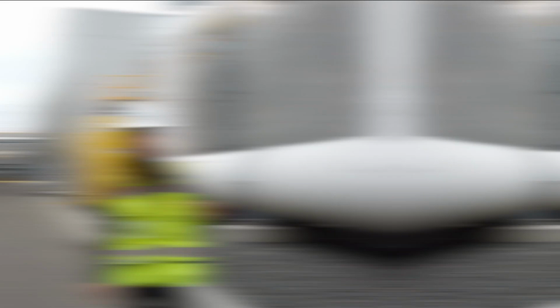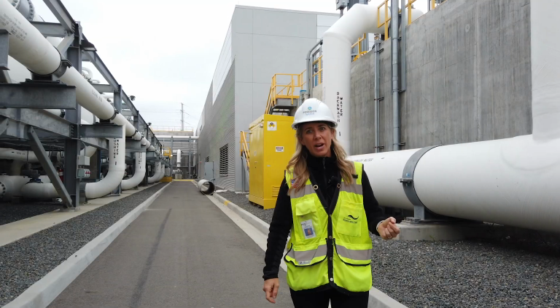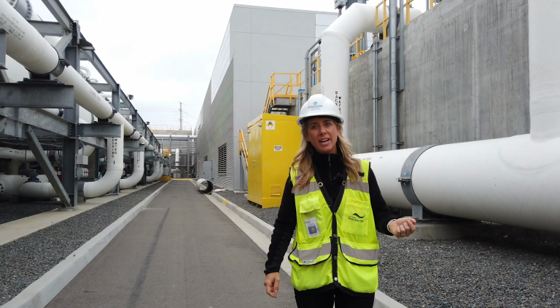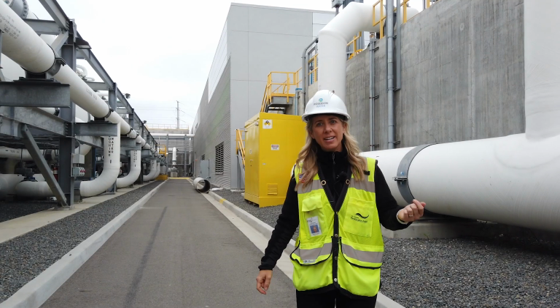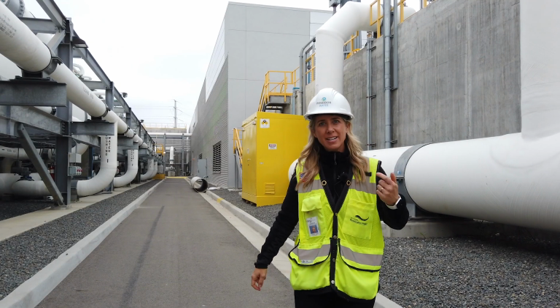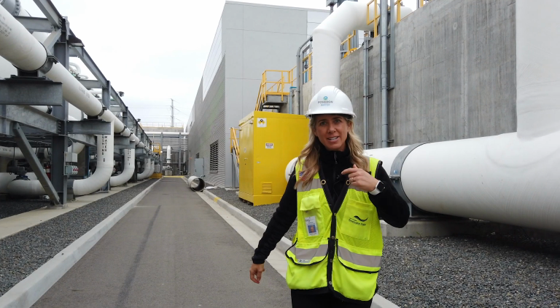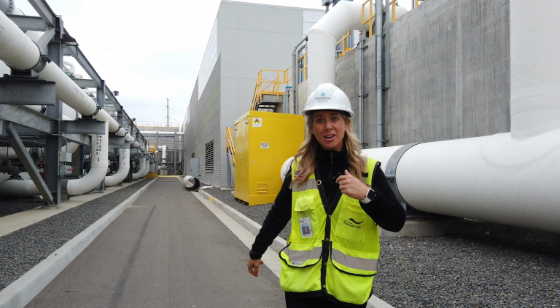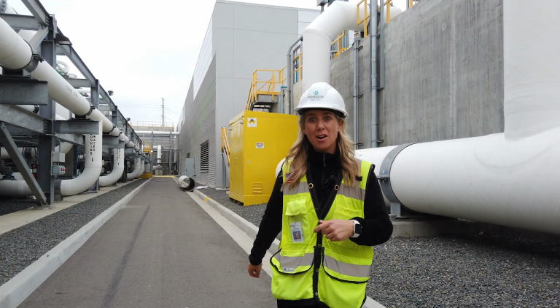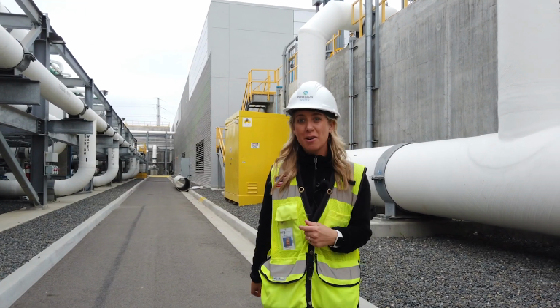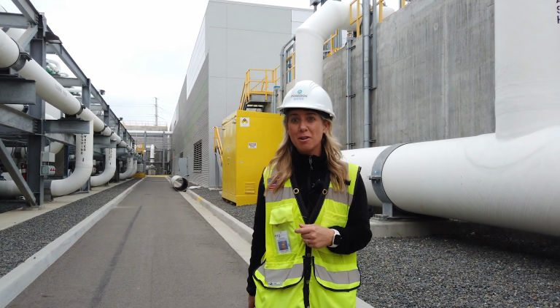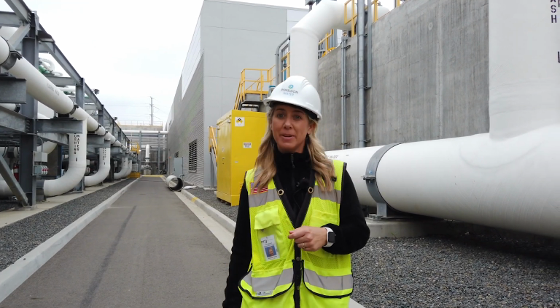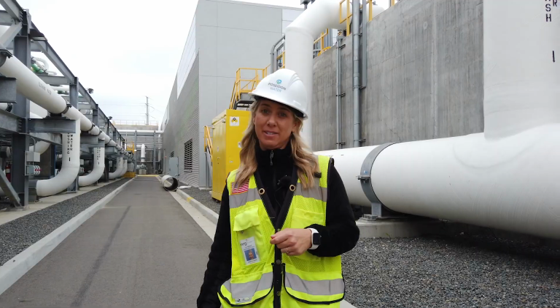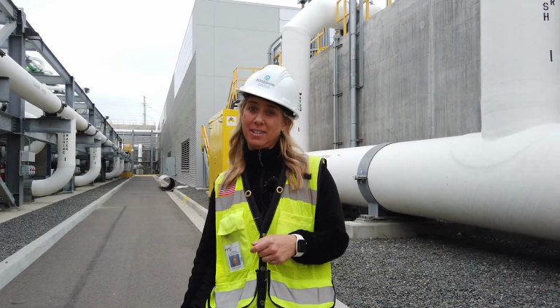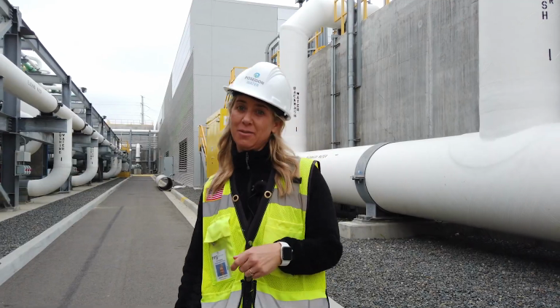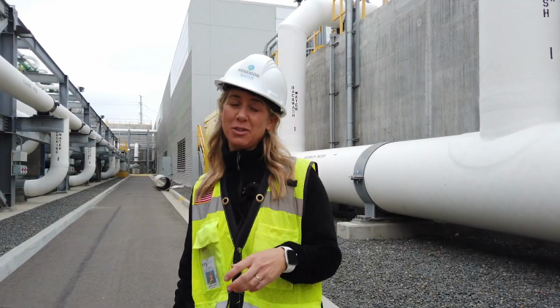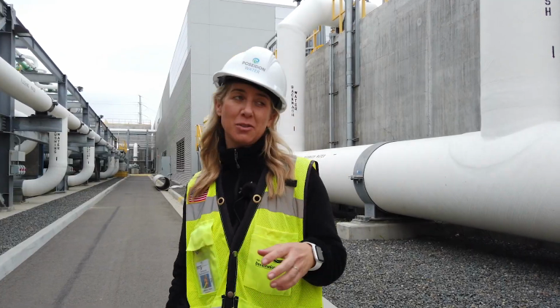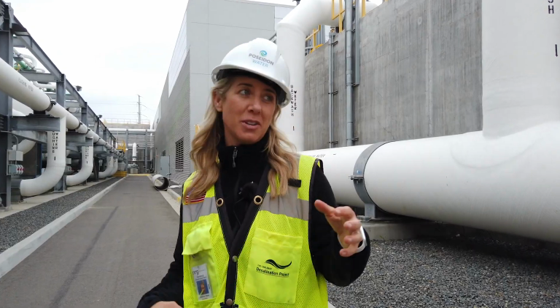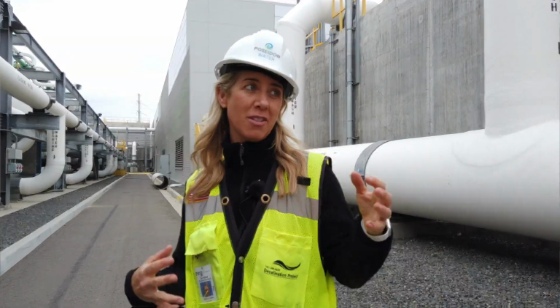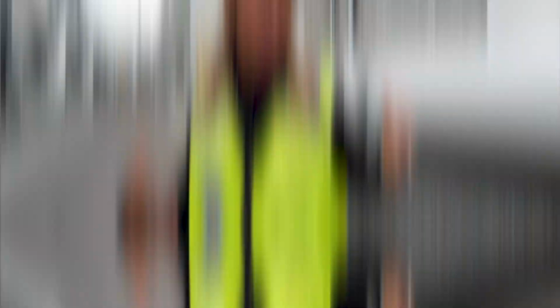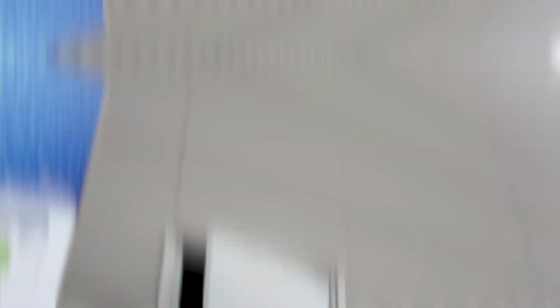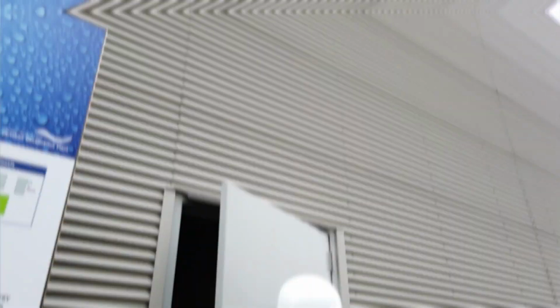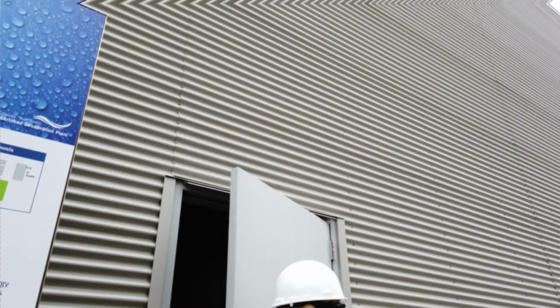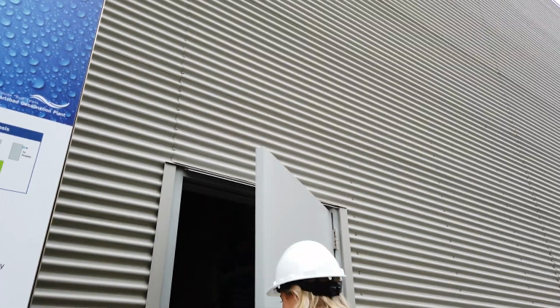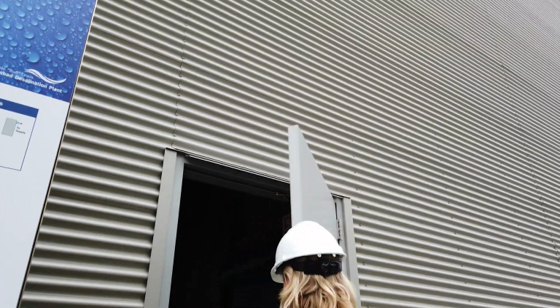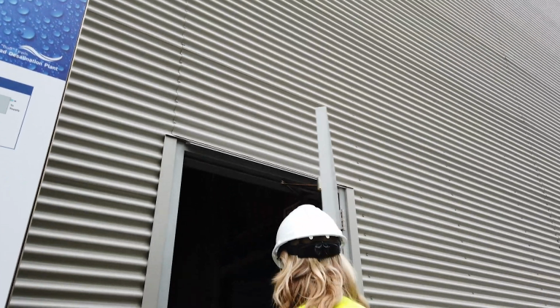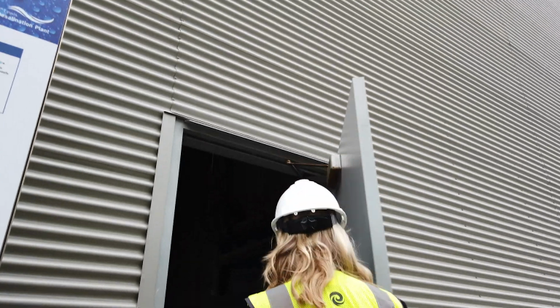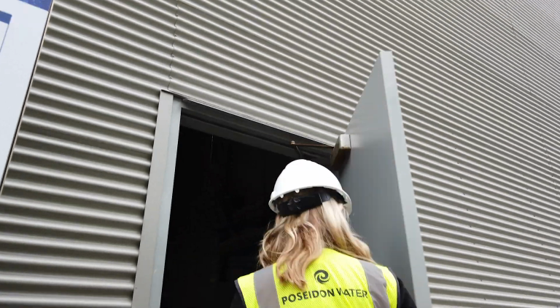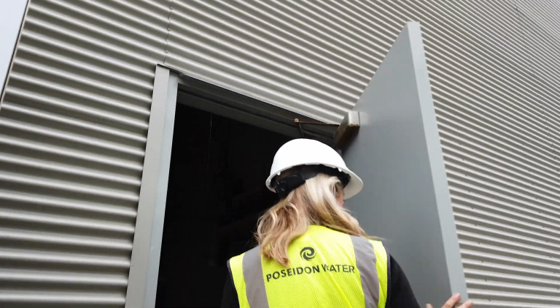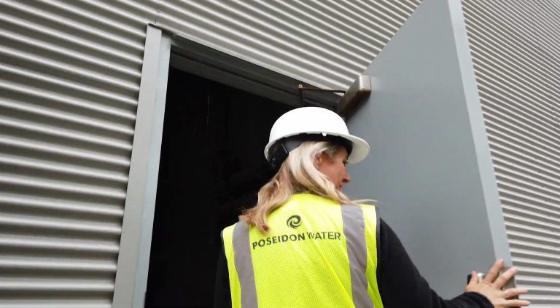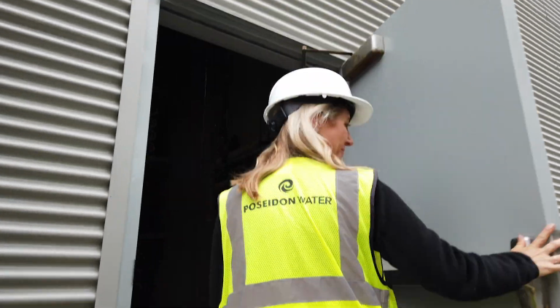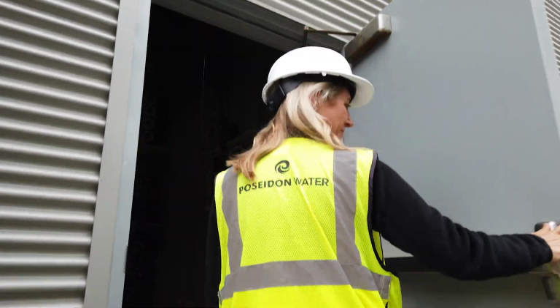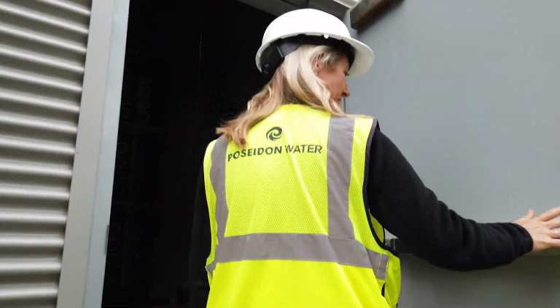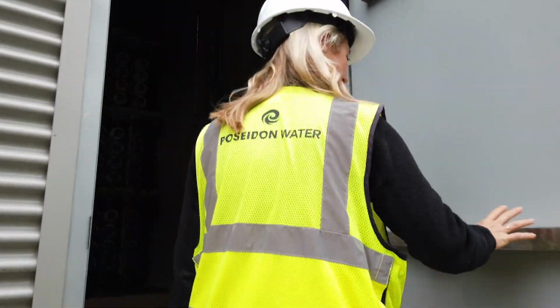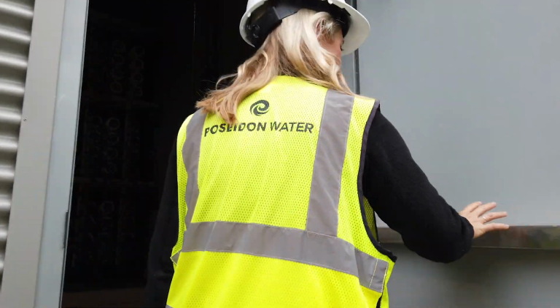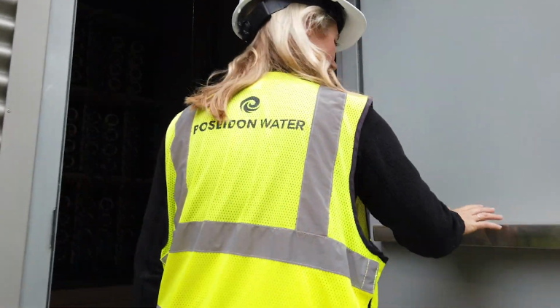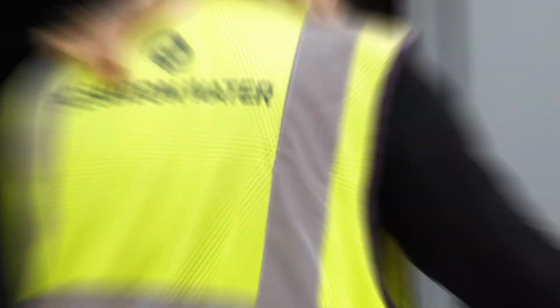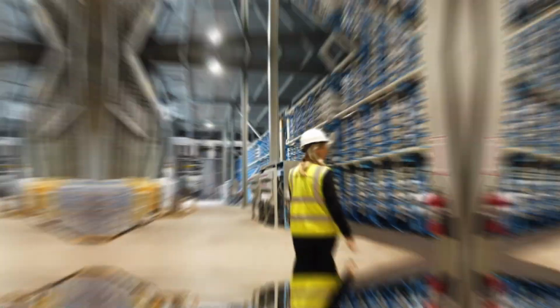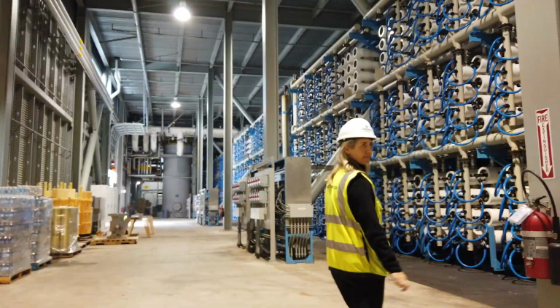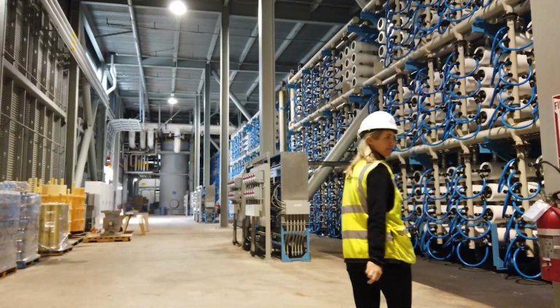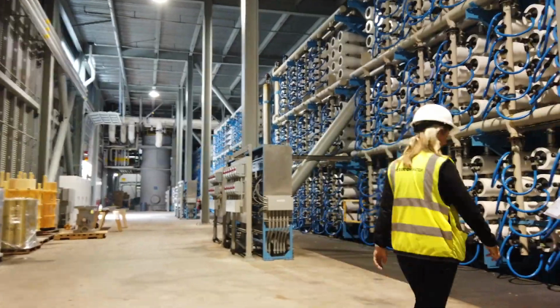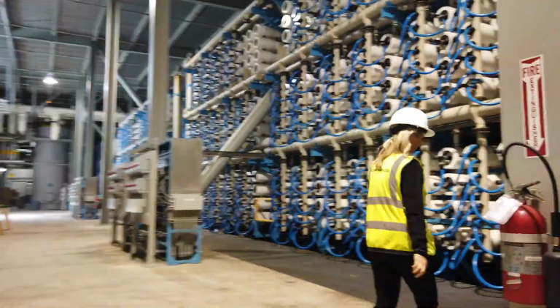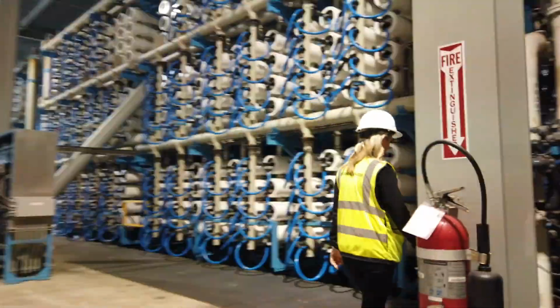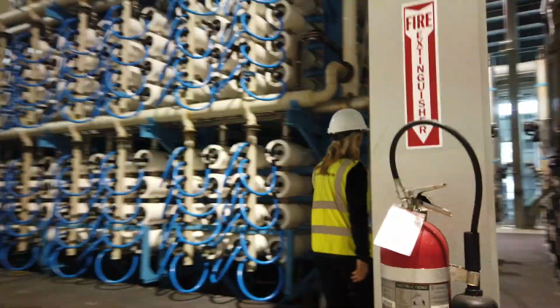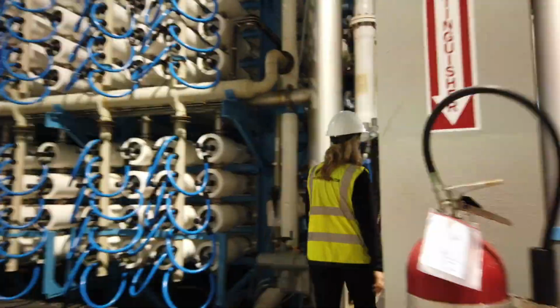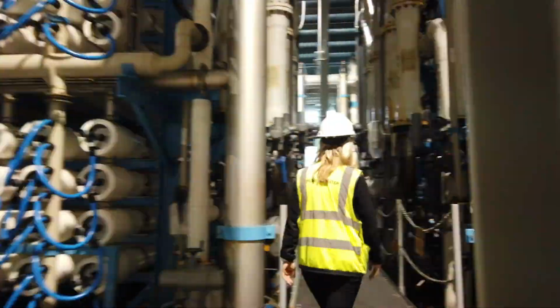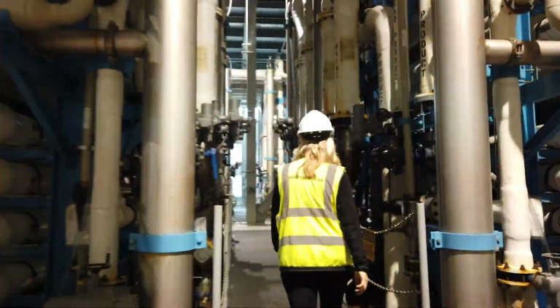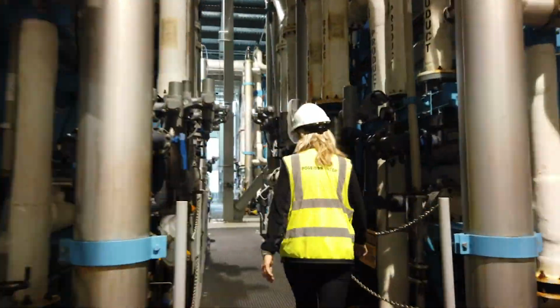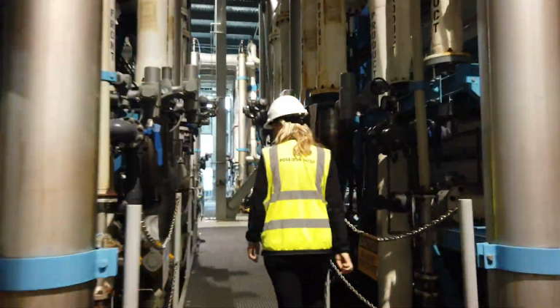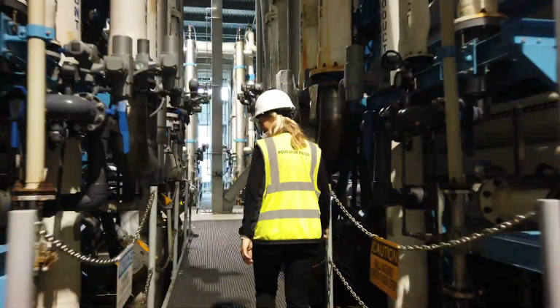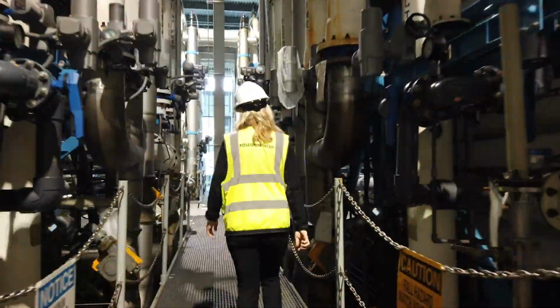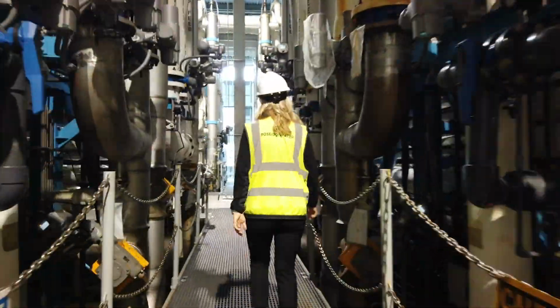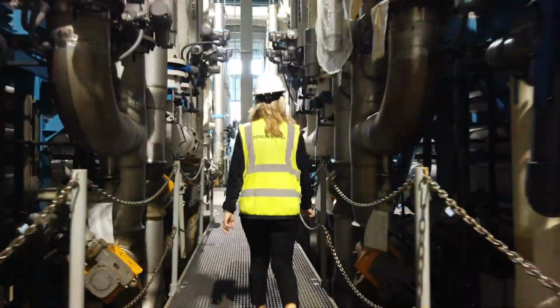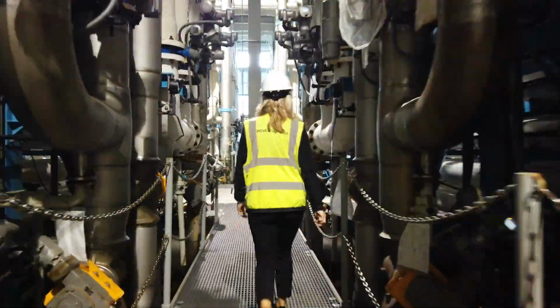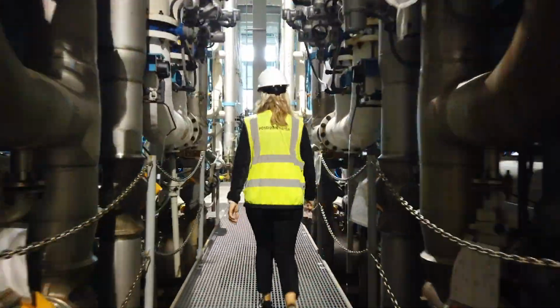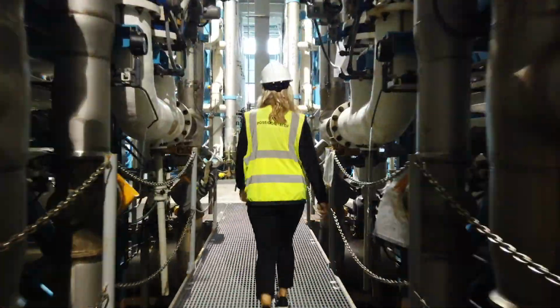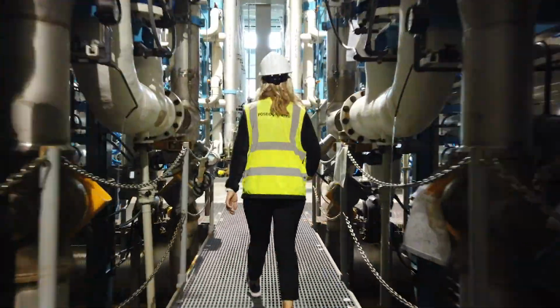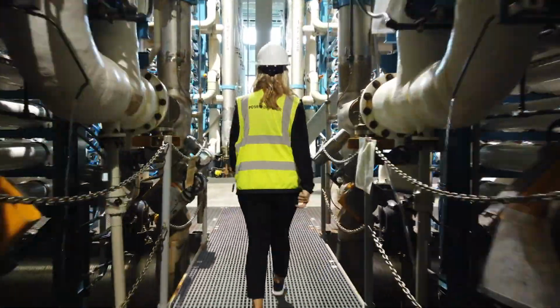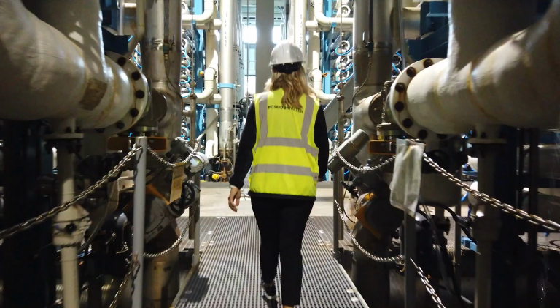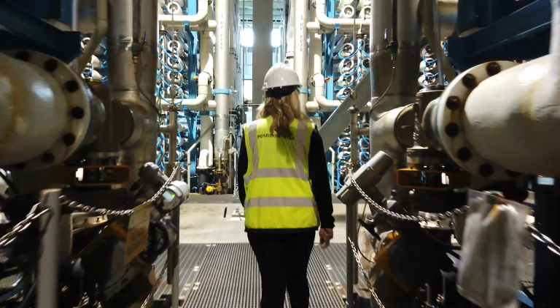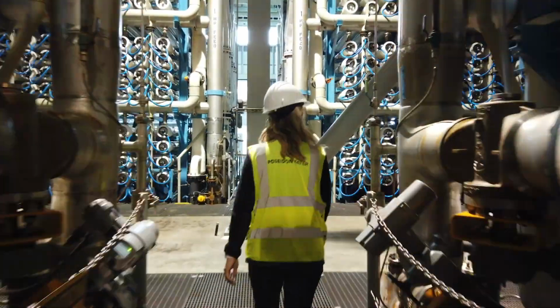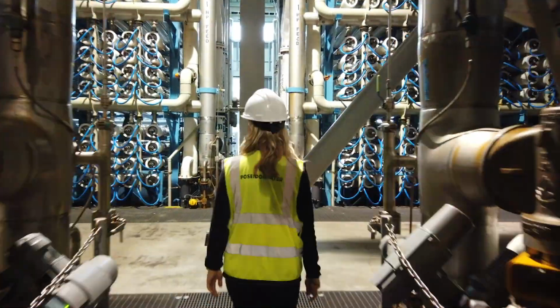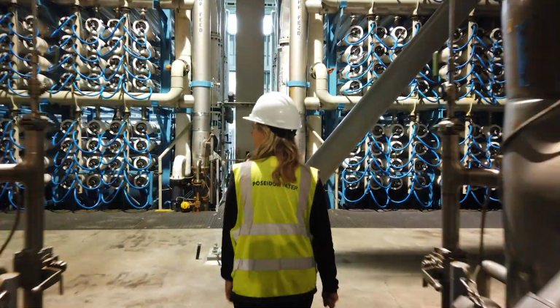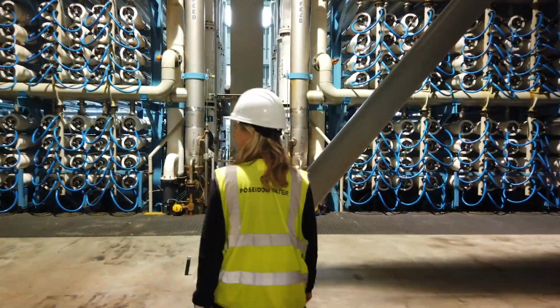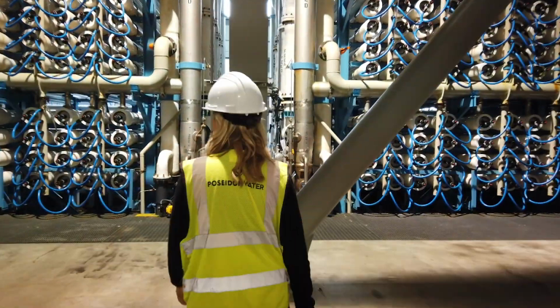We're headed into the RO building, which is really the heart of the process. This really shocks people when they see it — the scale of what we're doing here.